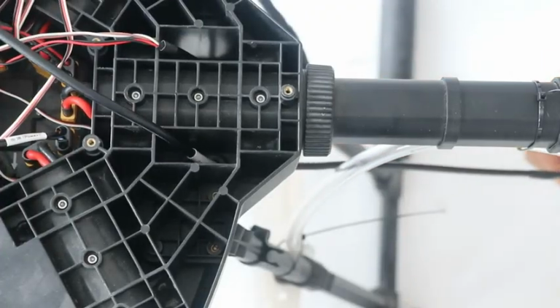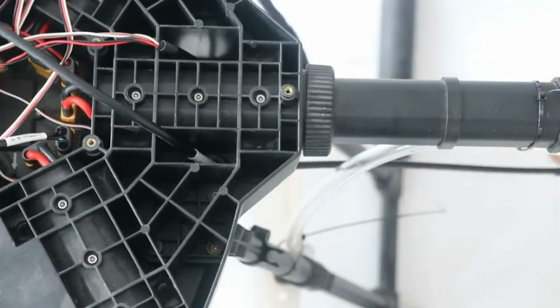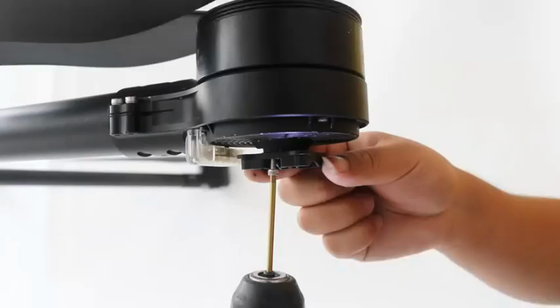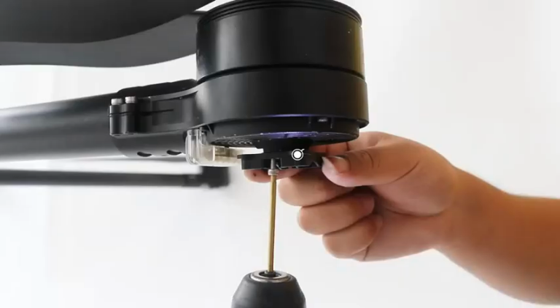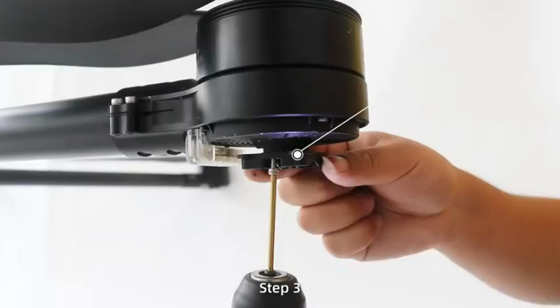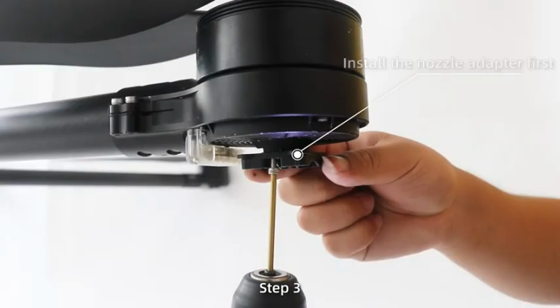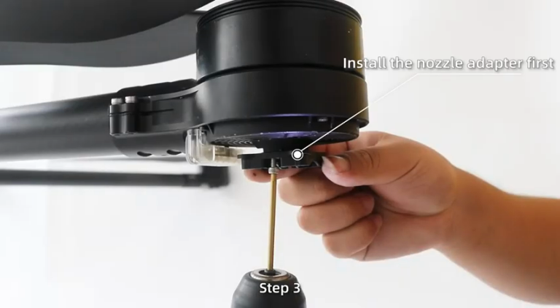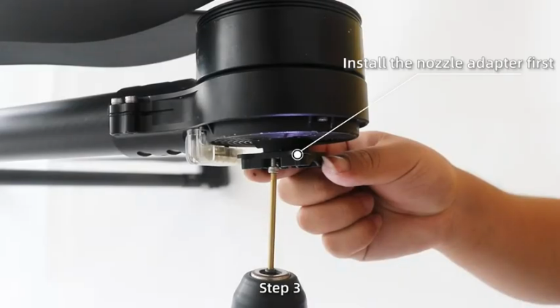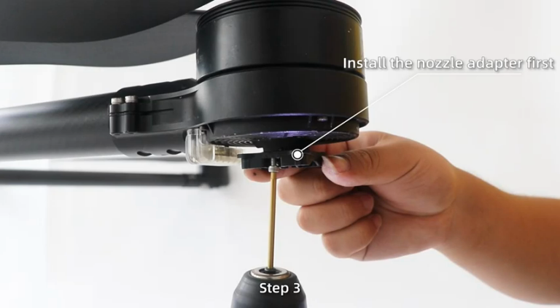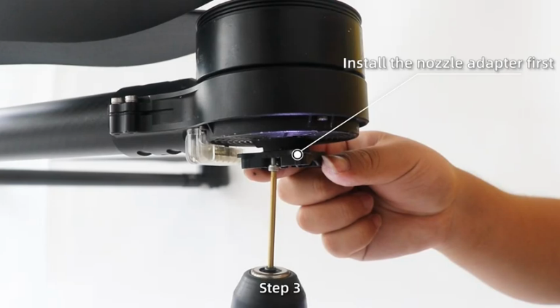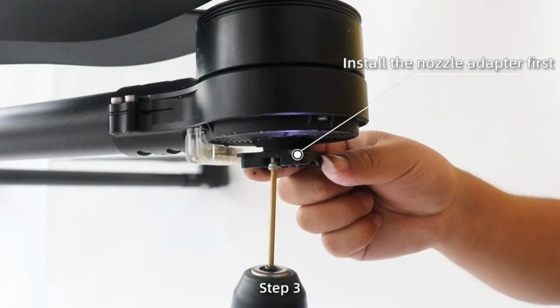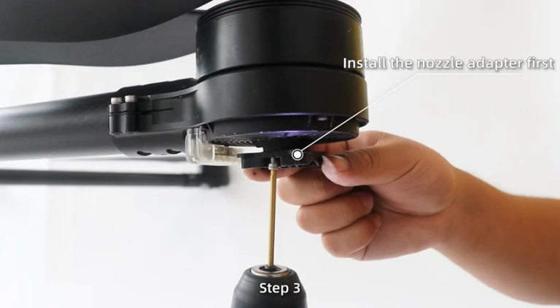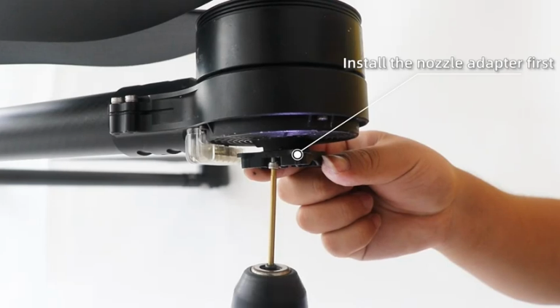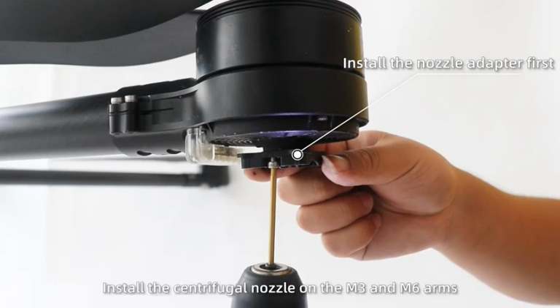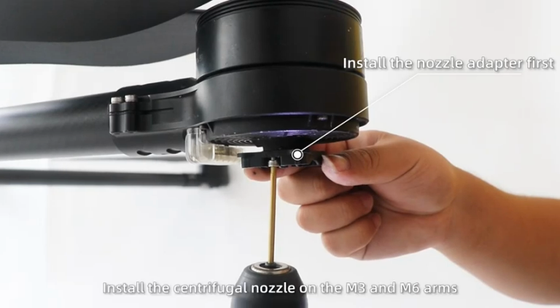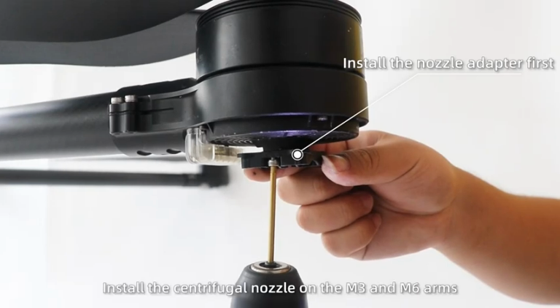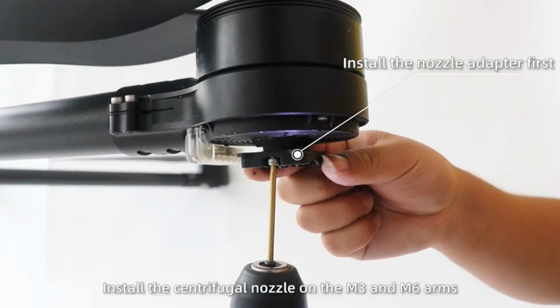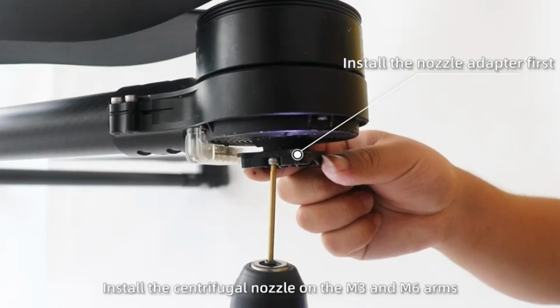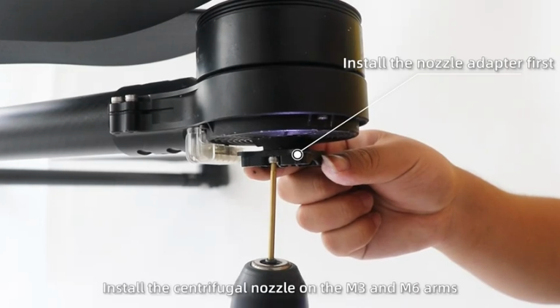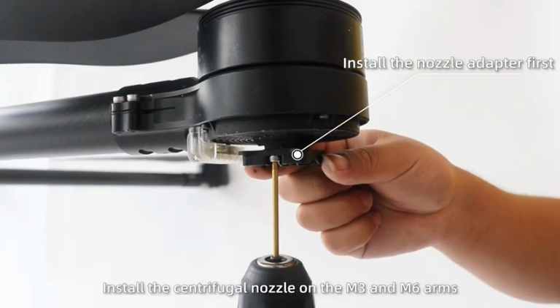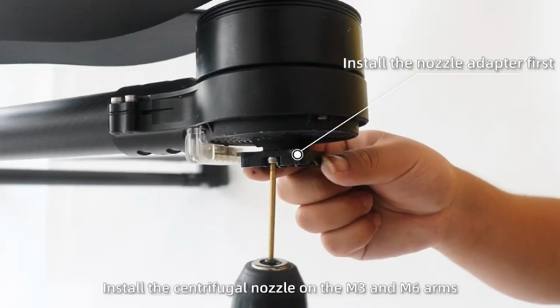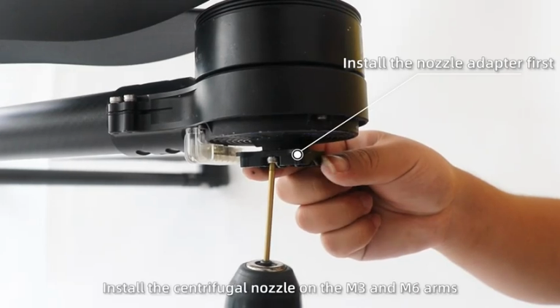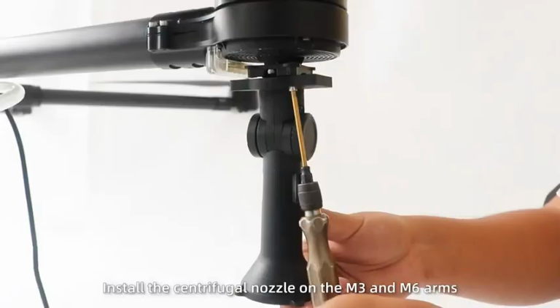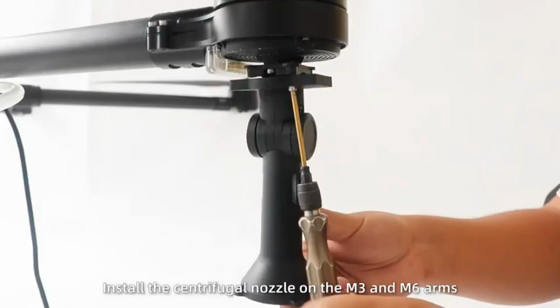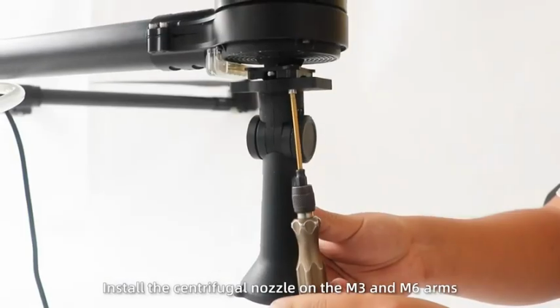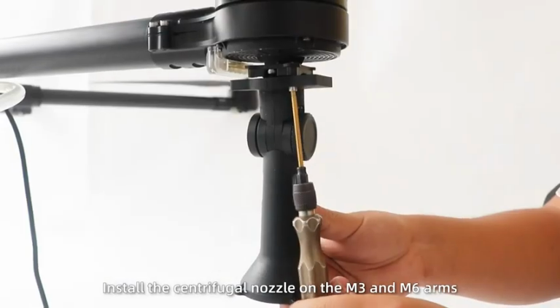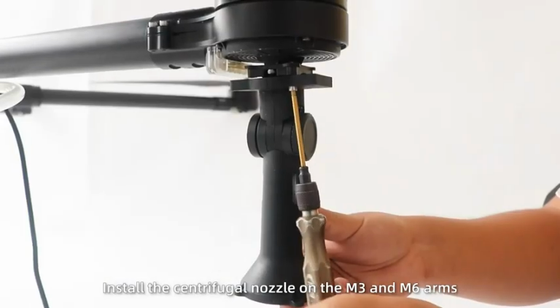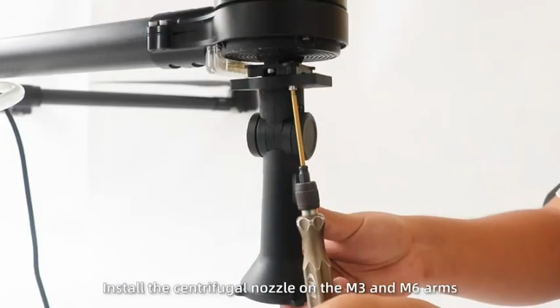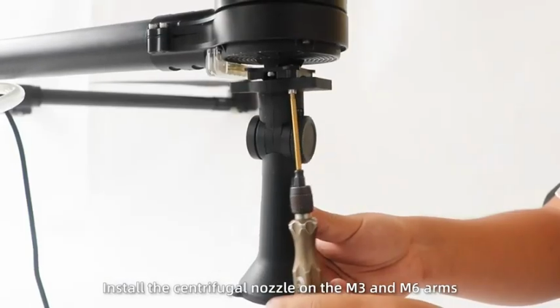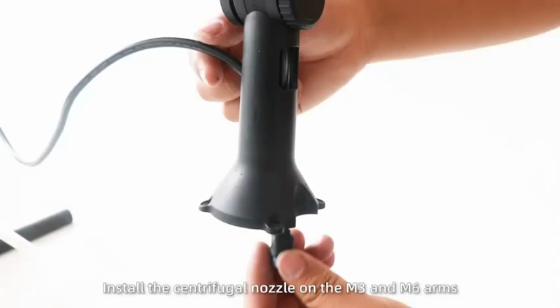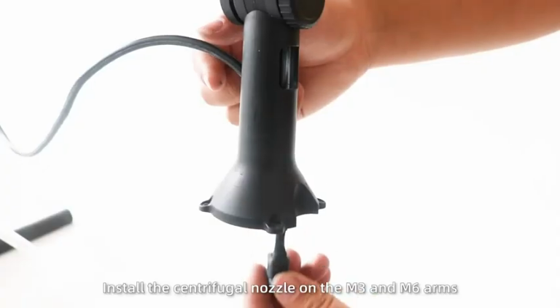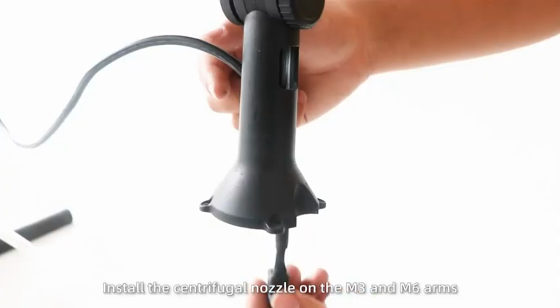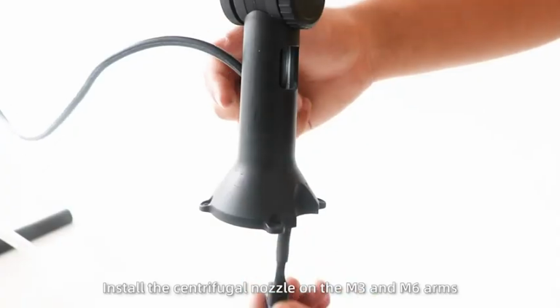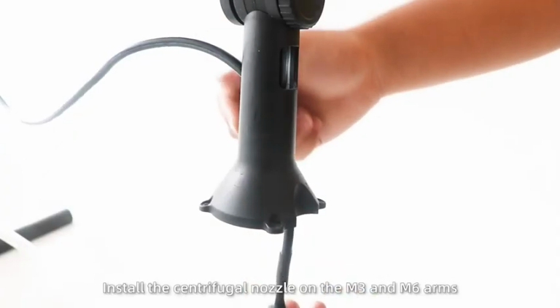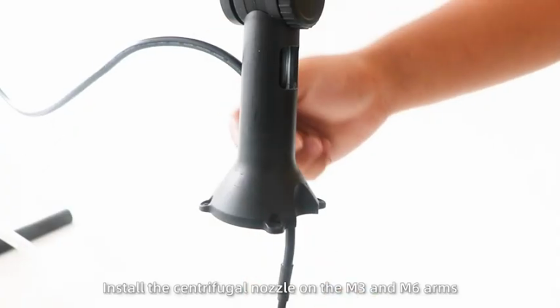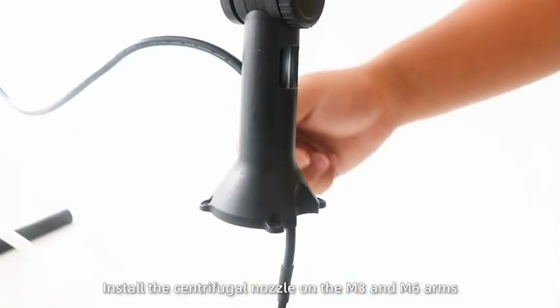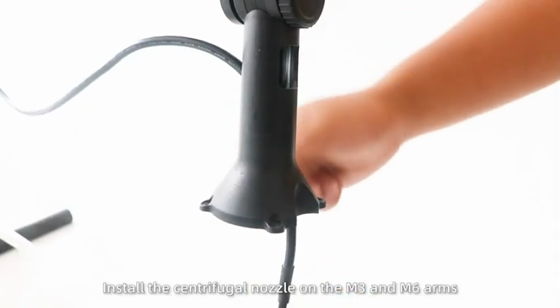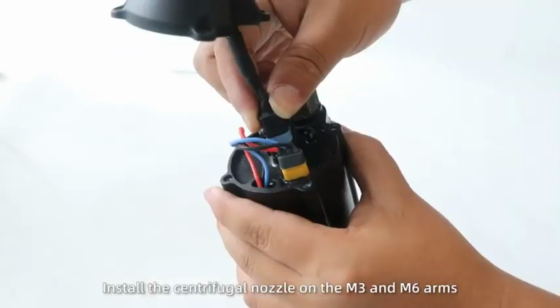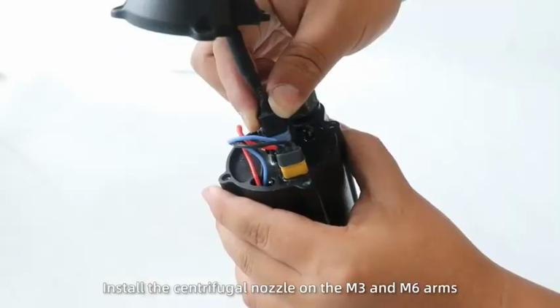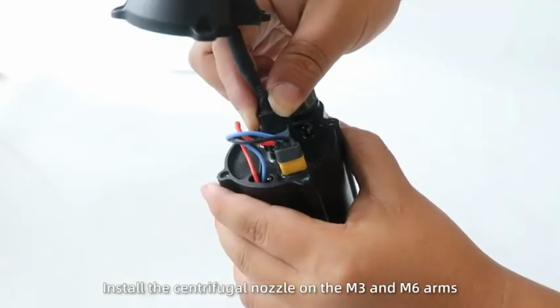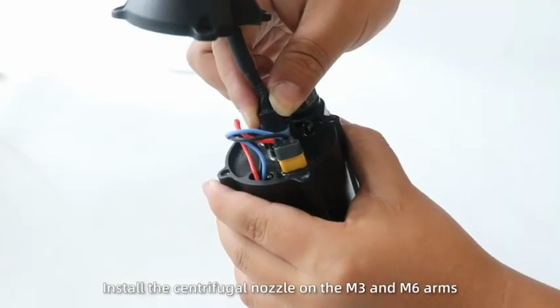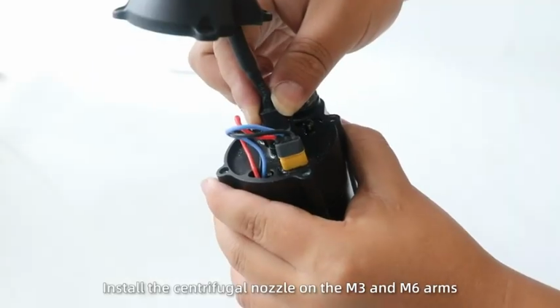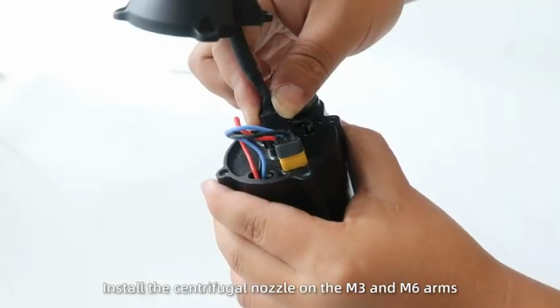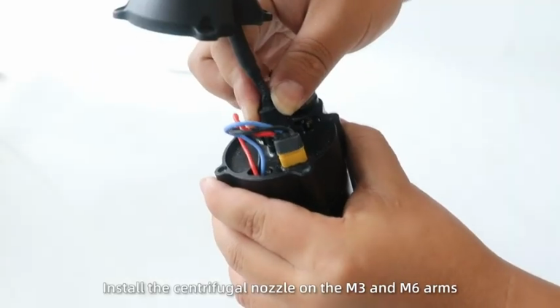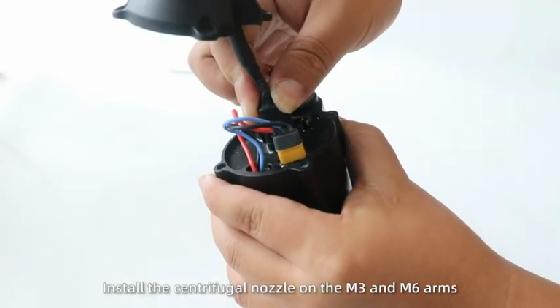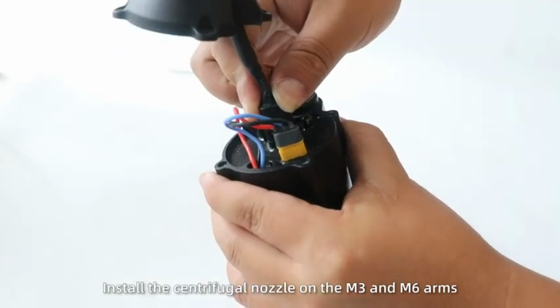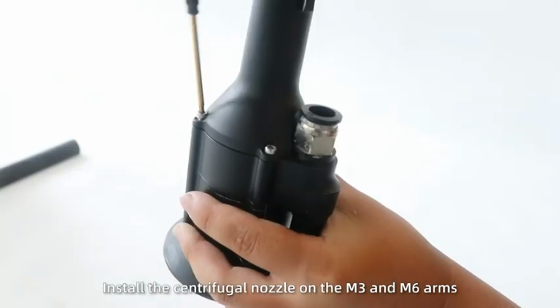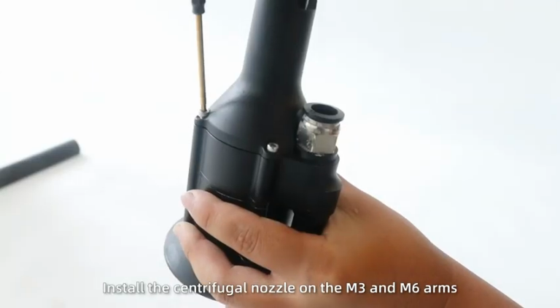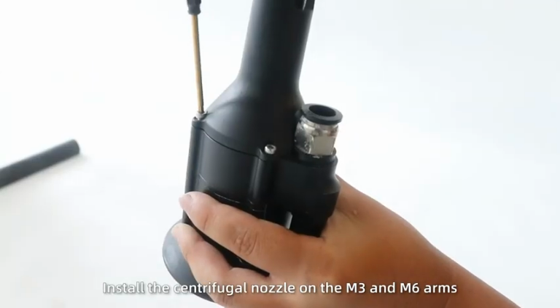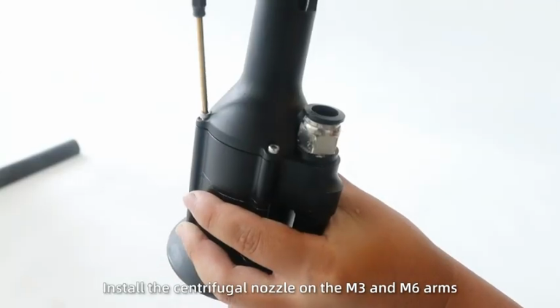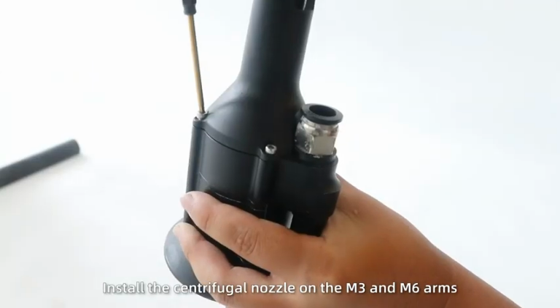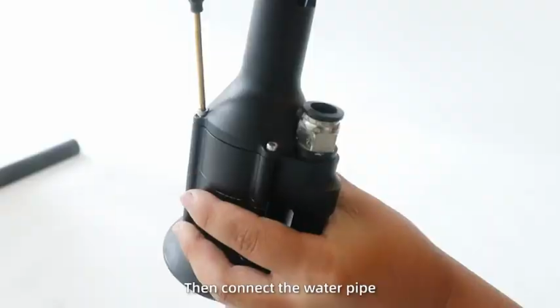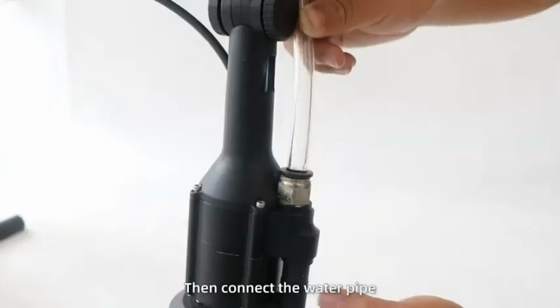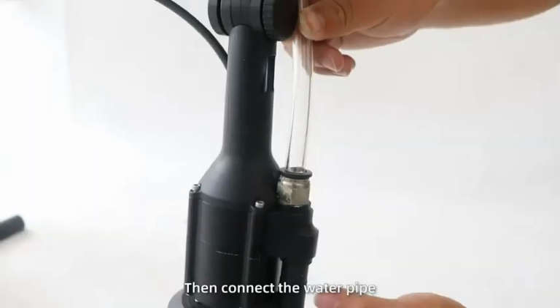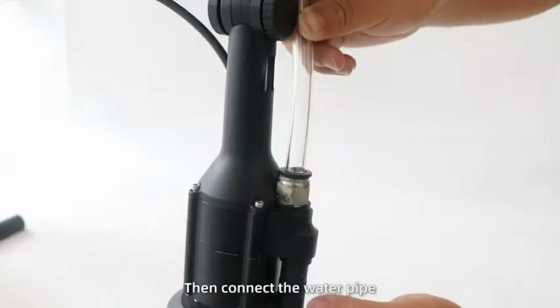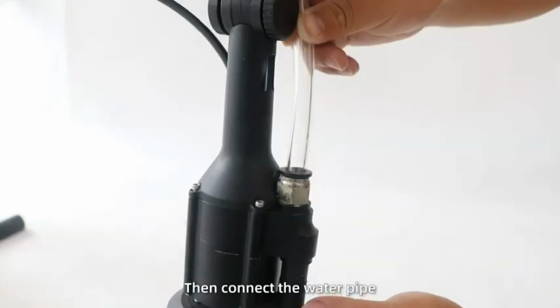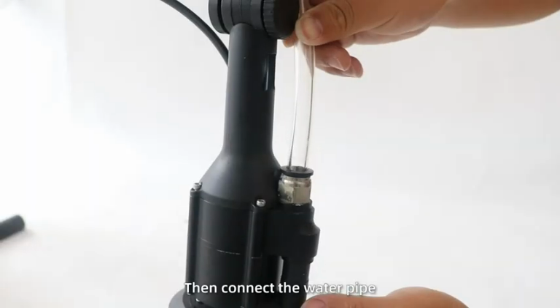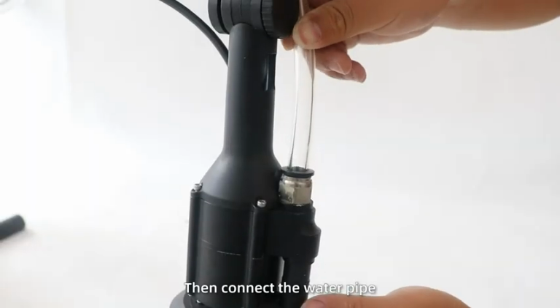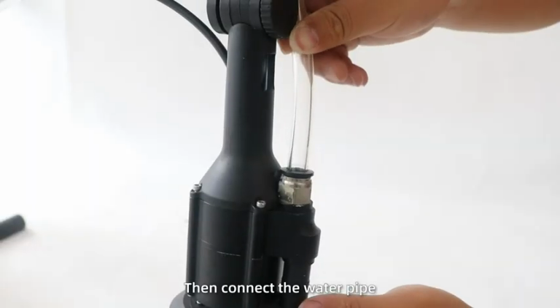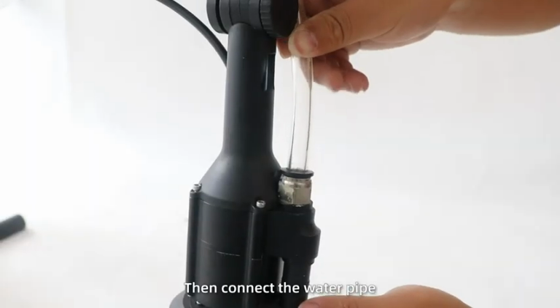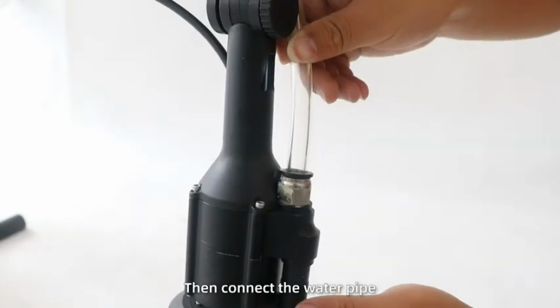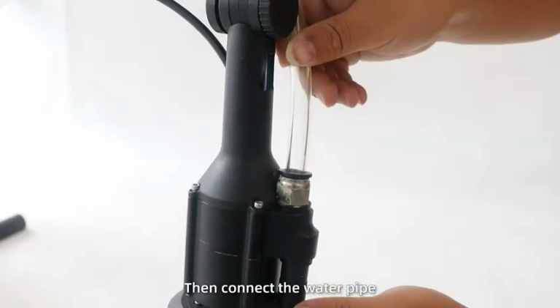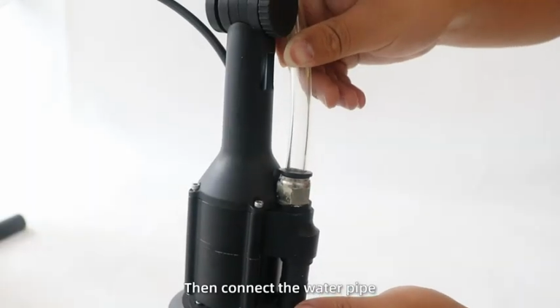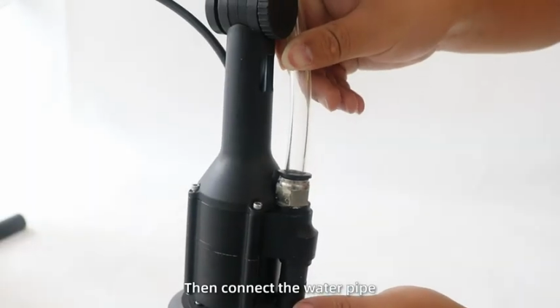Step 3. Install the centrifugal nozzle on the M3 and M6 arms. Then connect the water pipe.